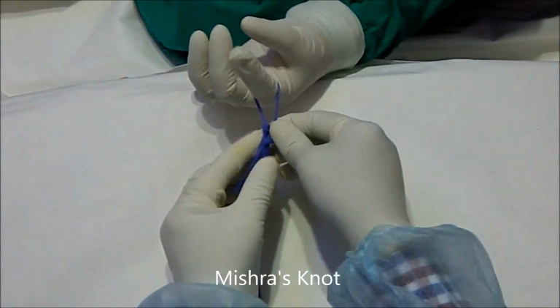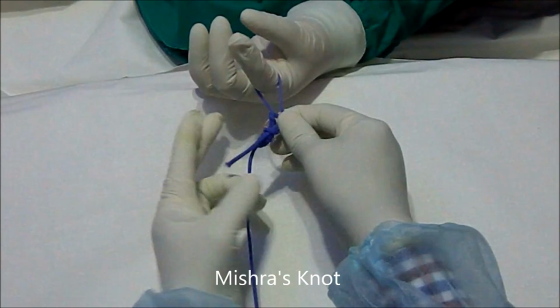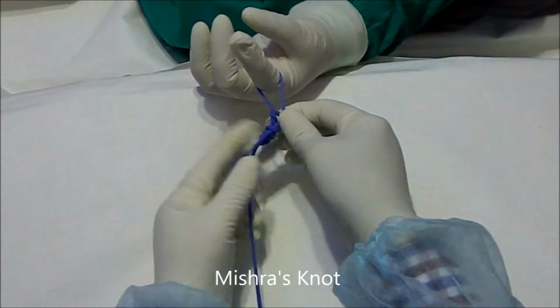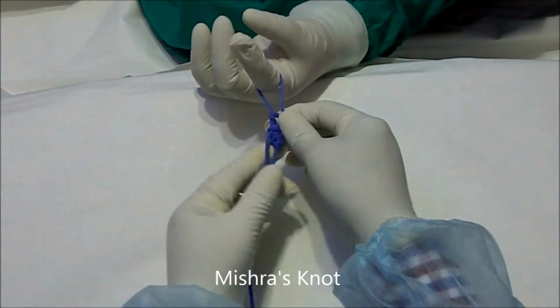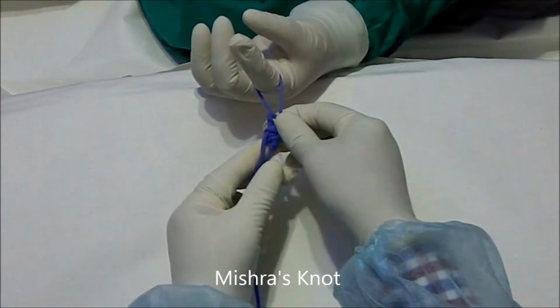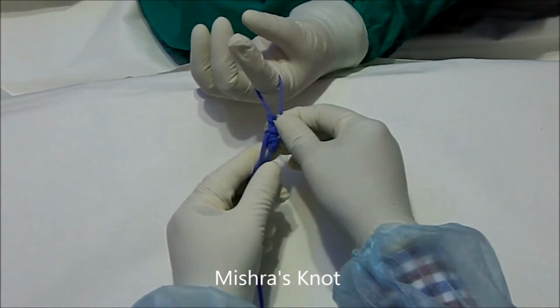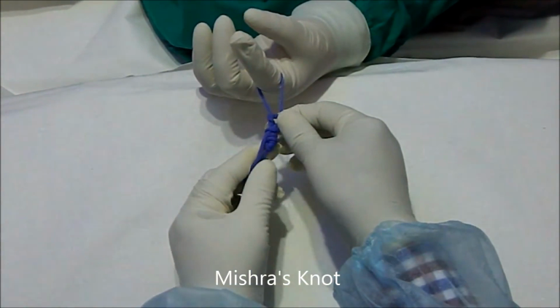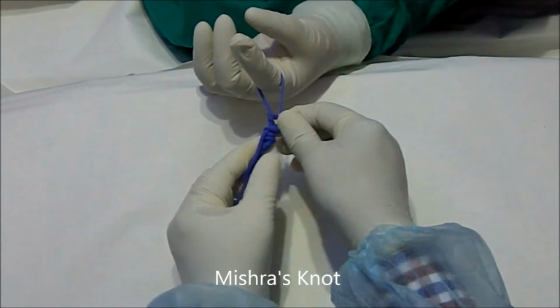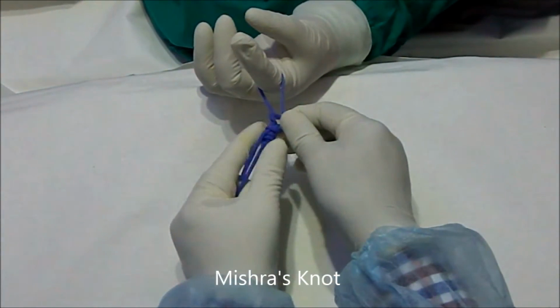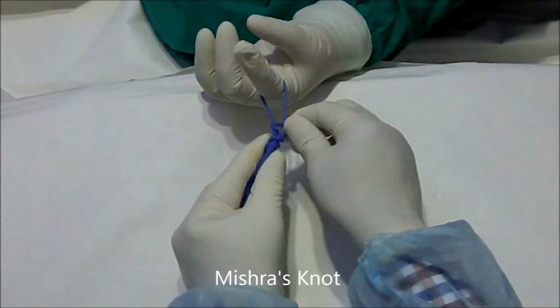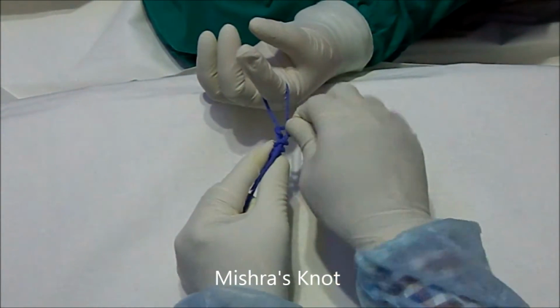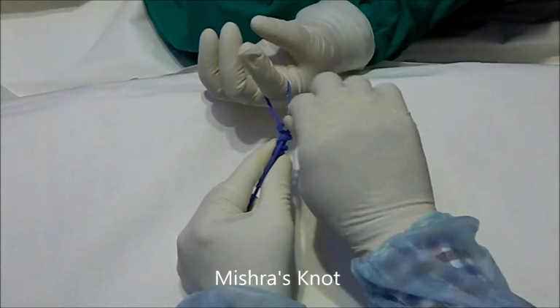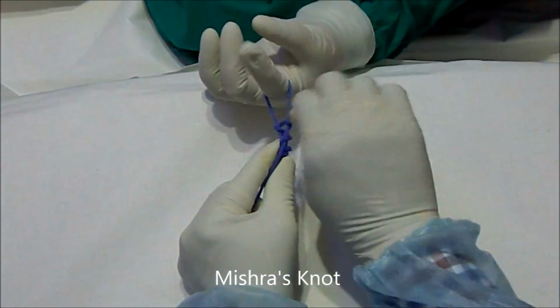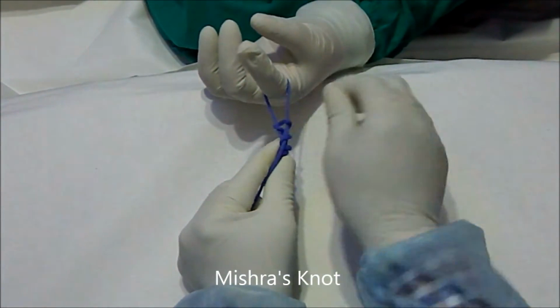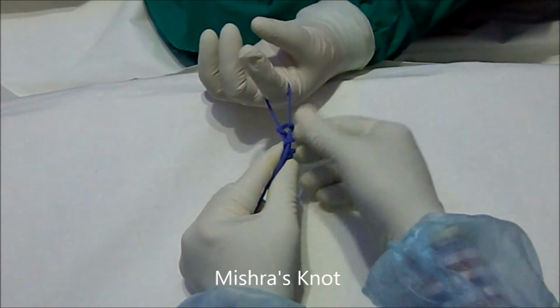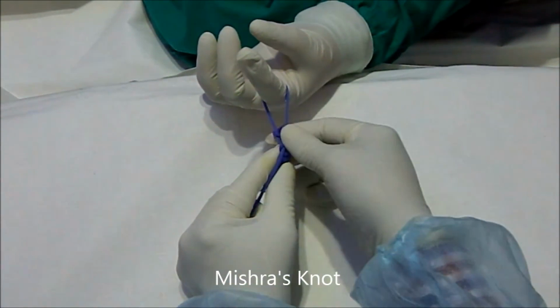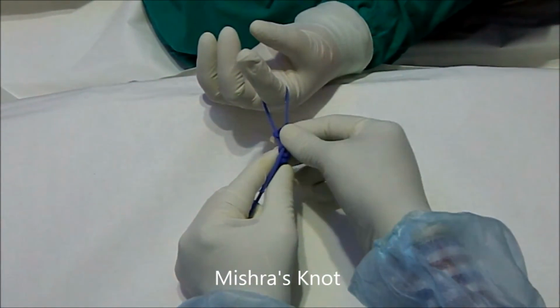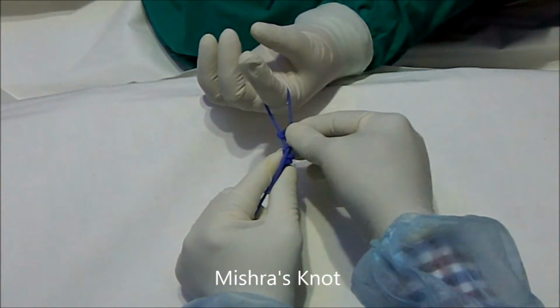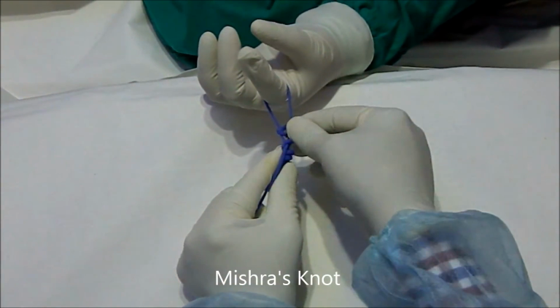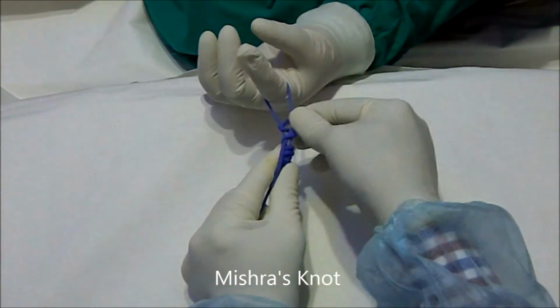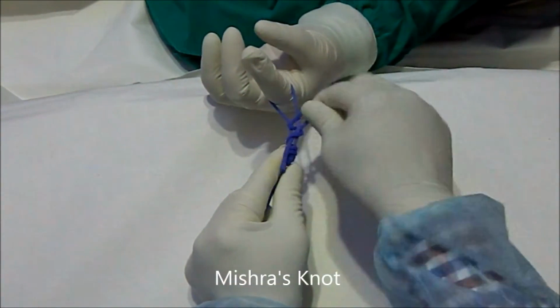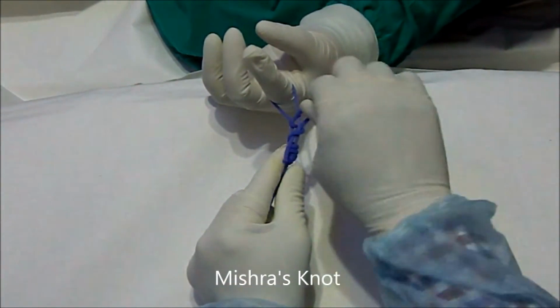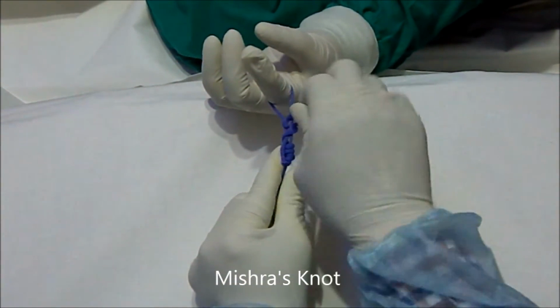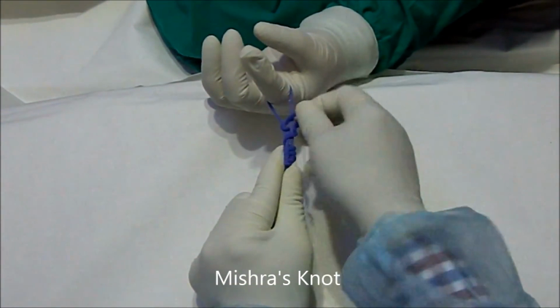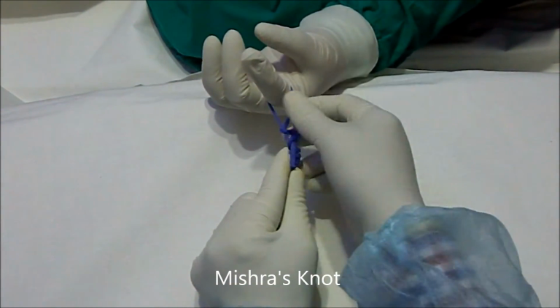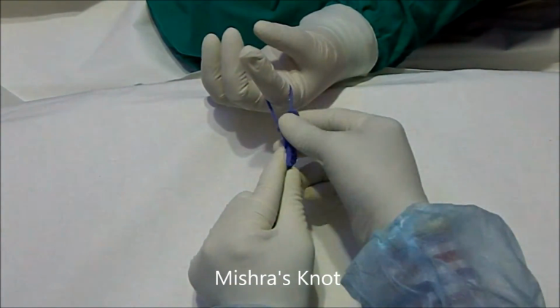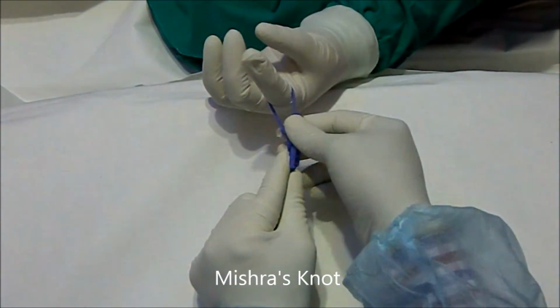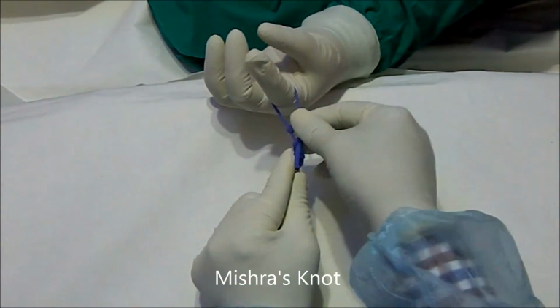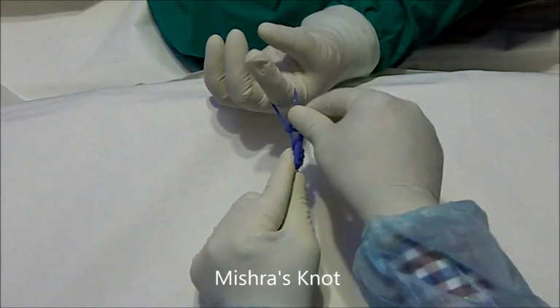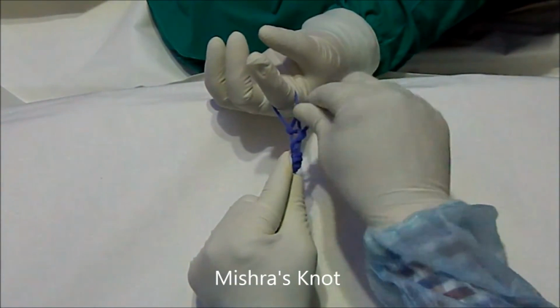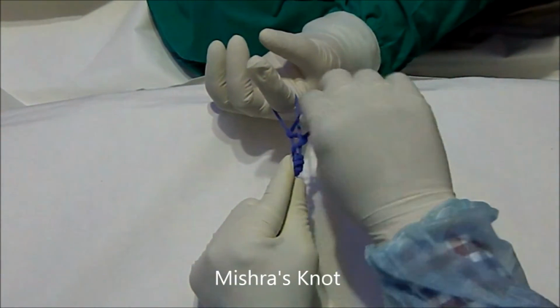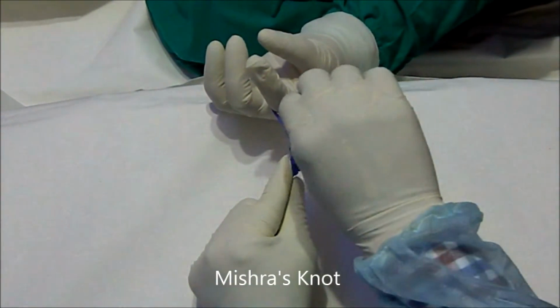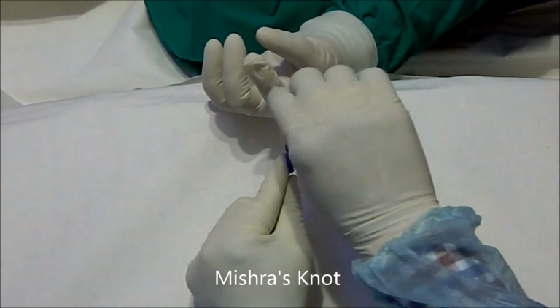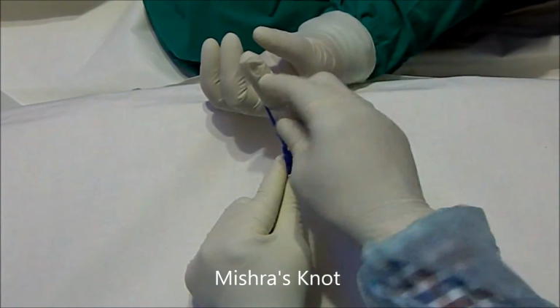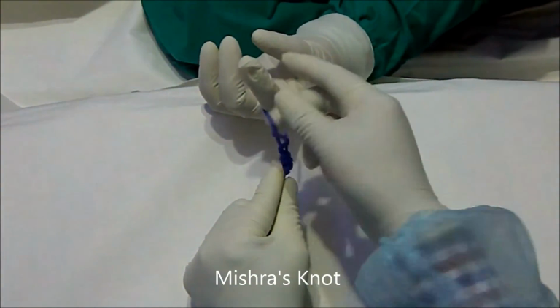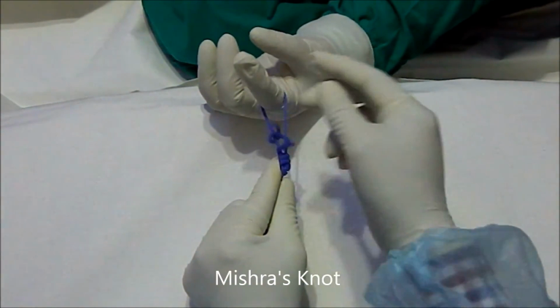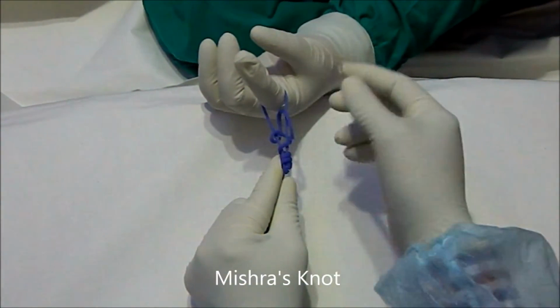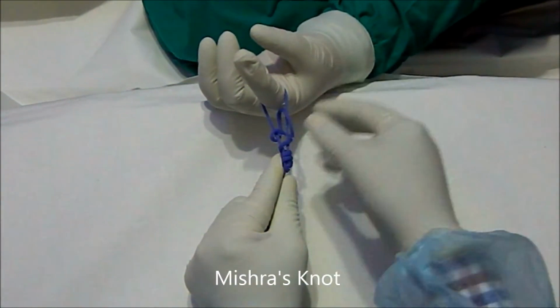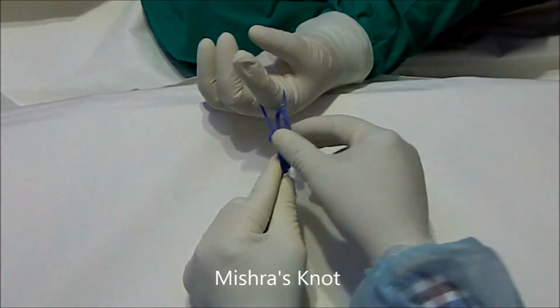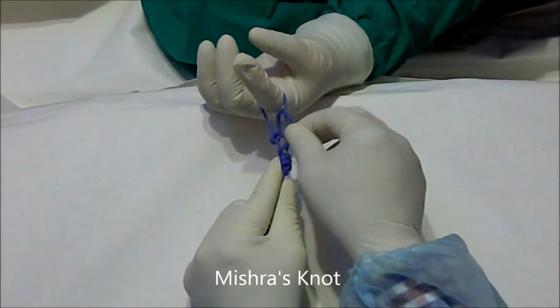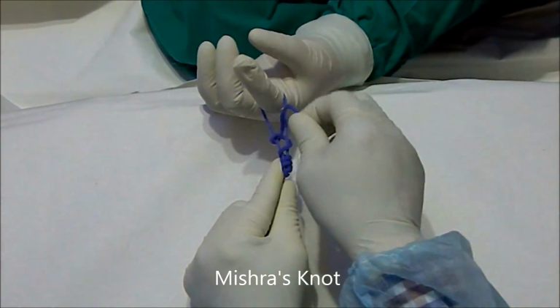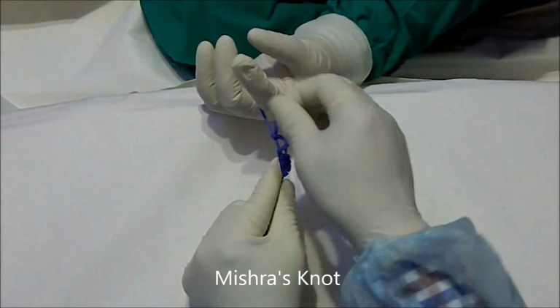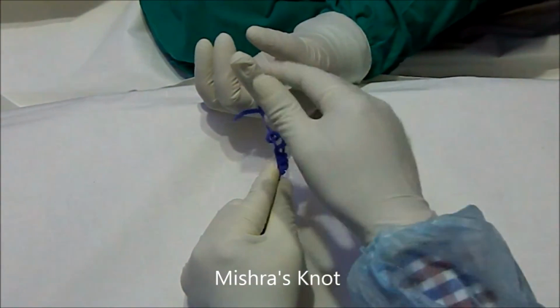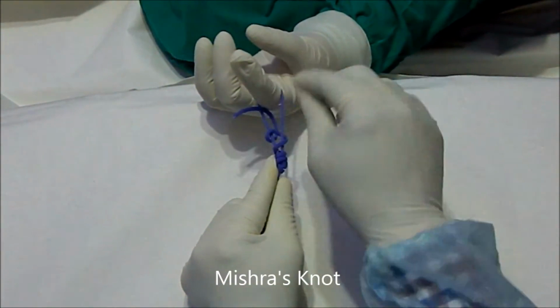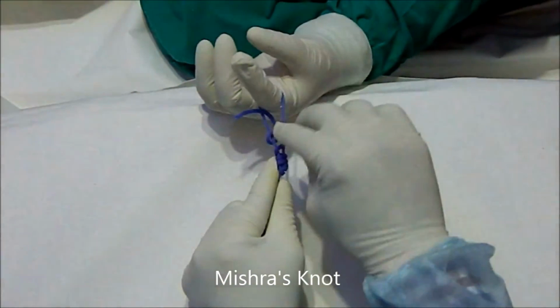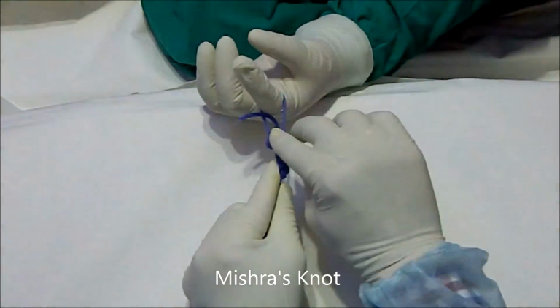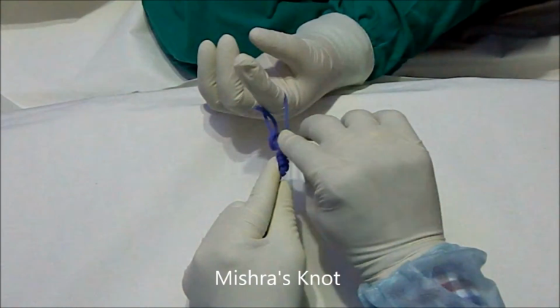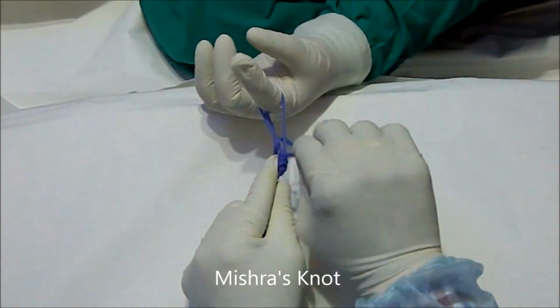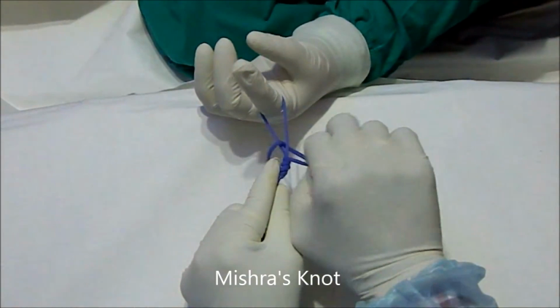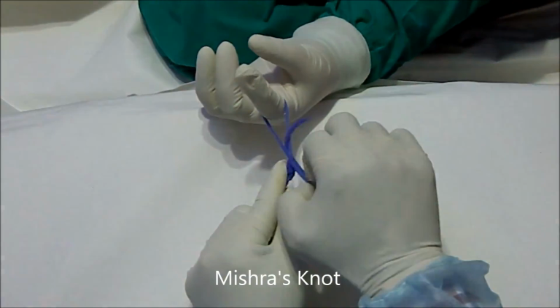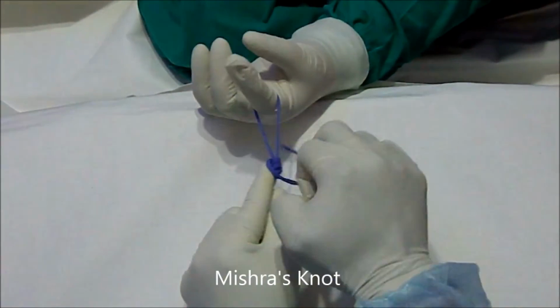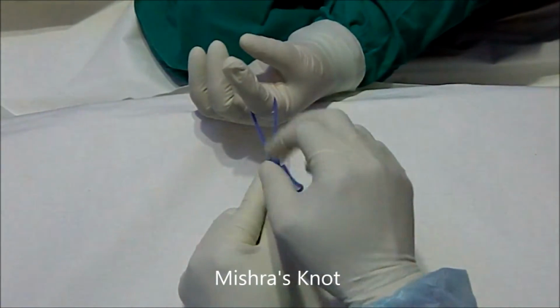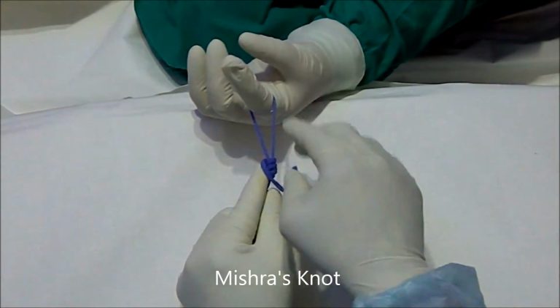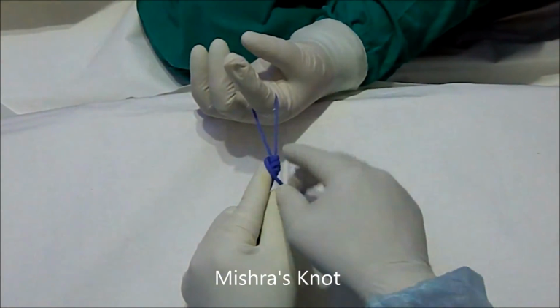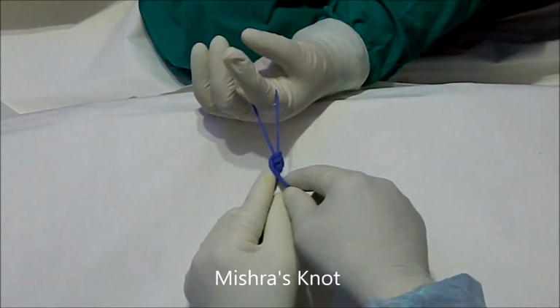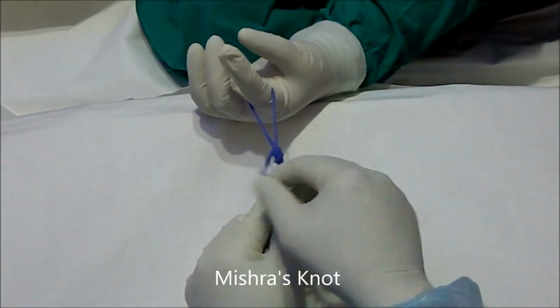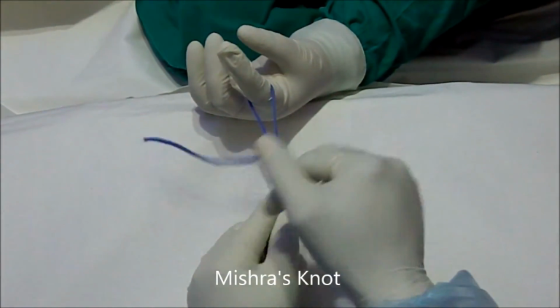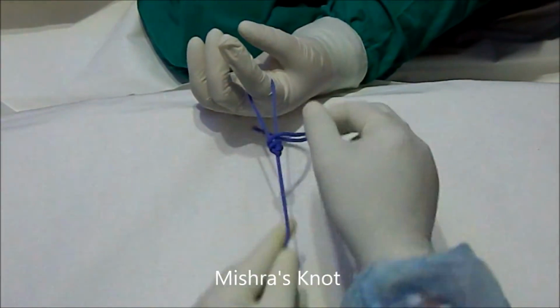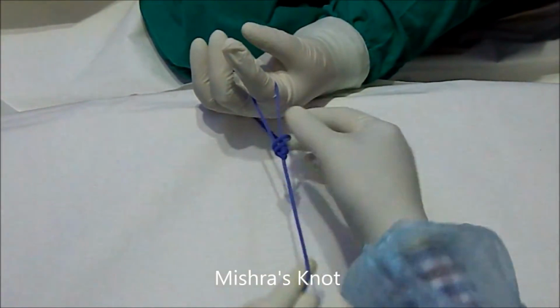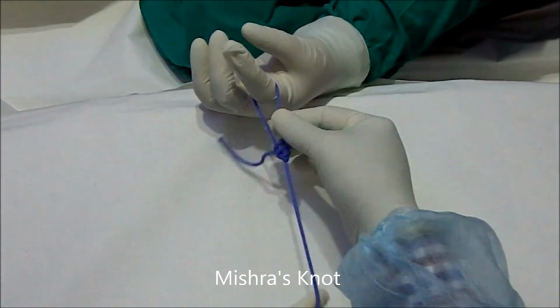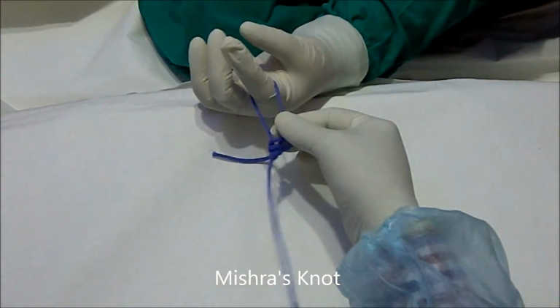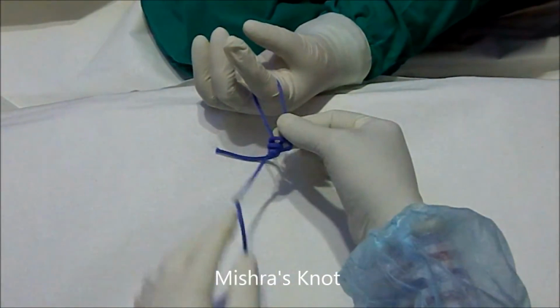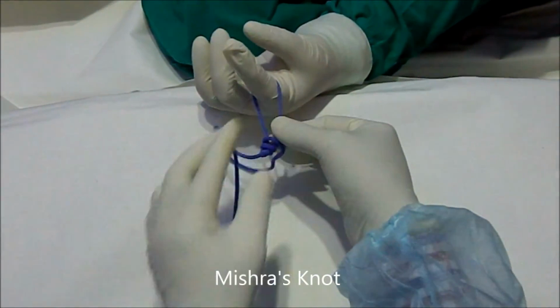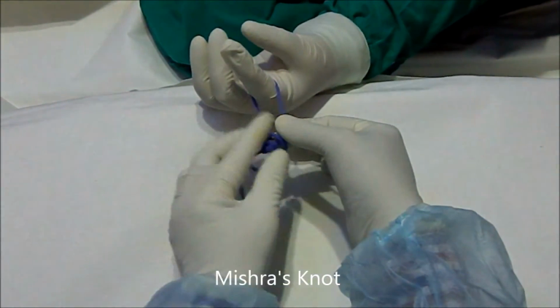It can also be used for appendicectomy, splenectomy, renal arteries, and even the uterine arteries. You can use it with a needle as well.